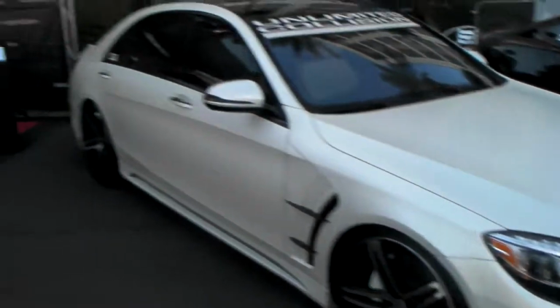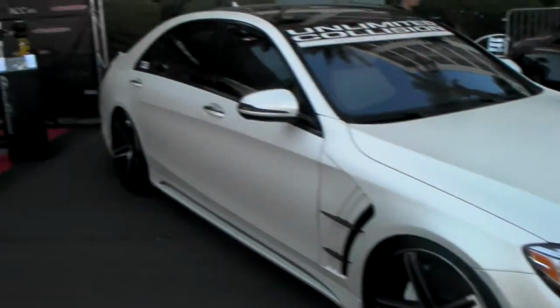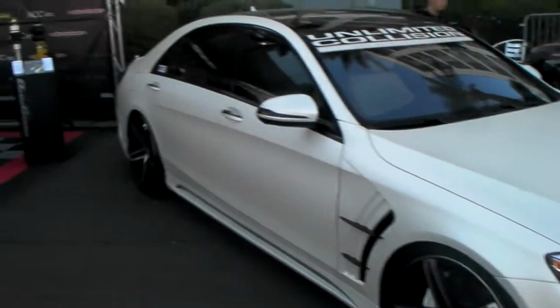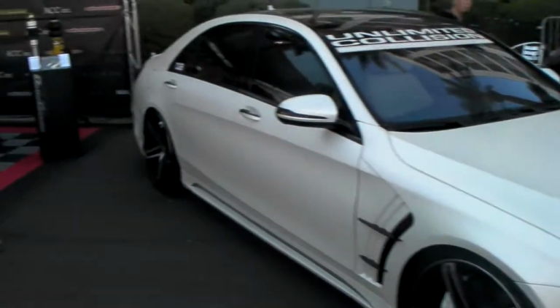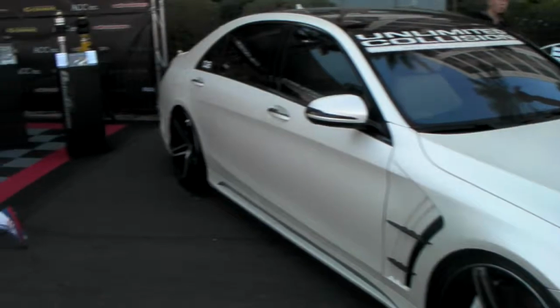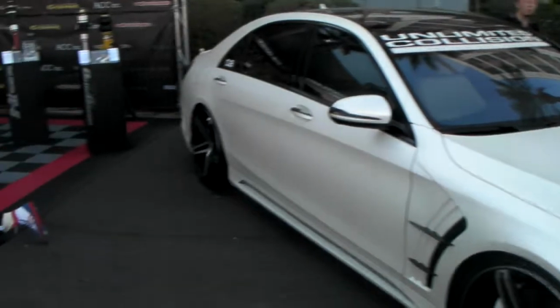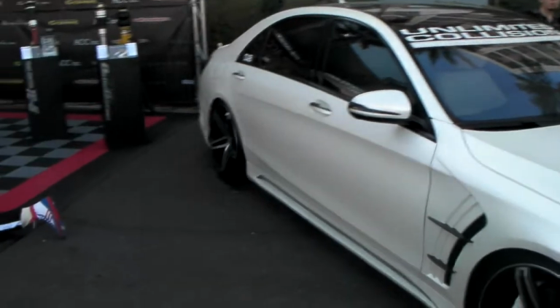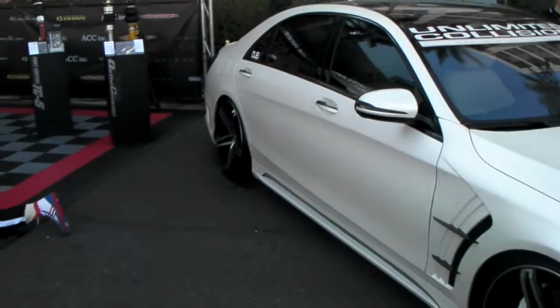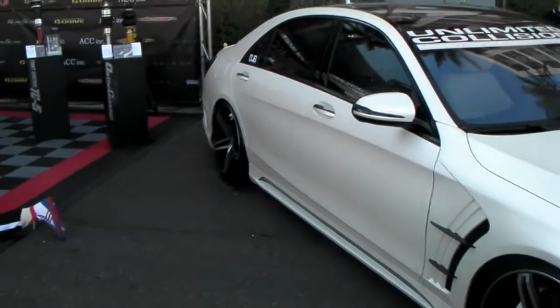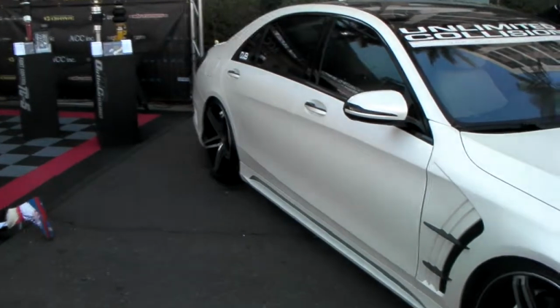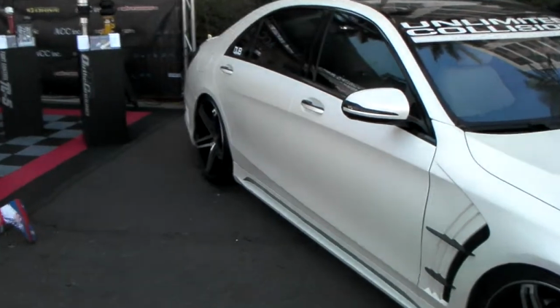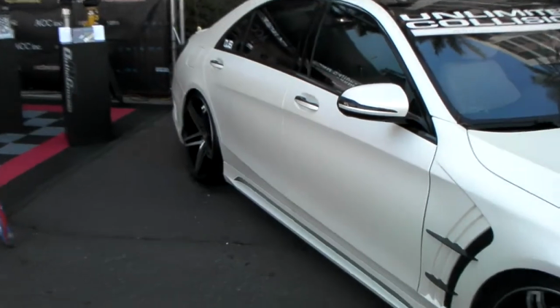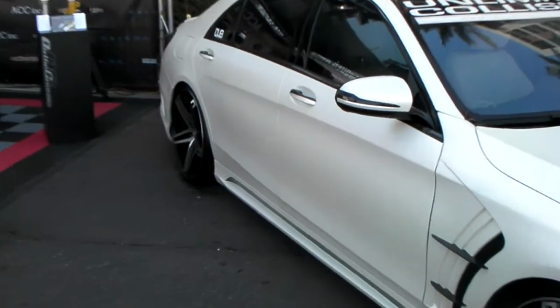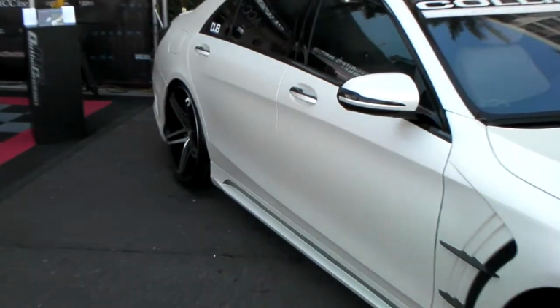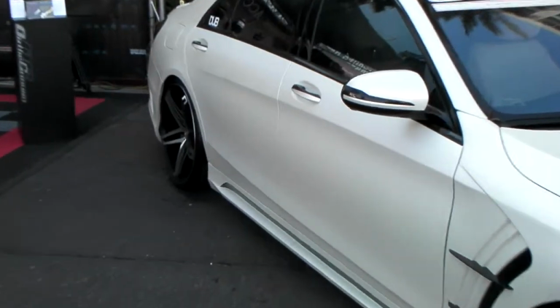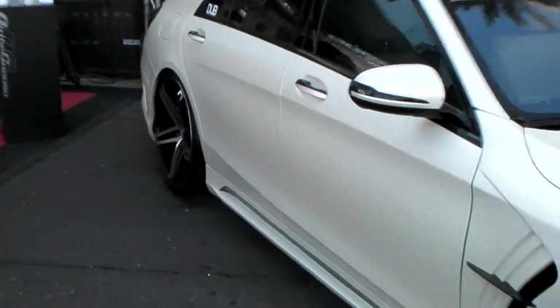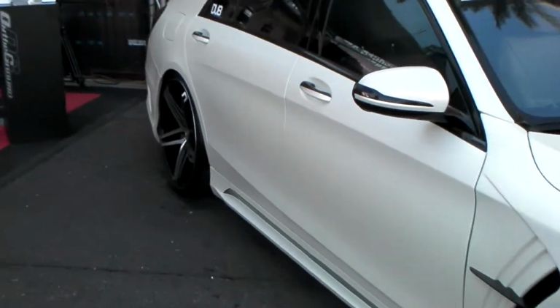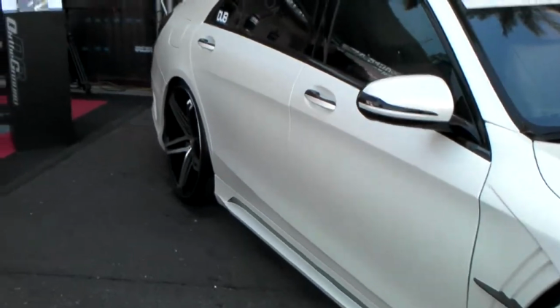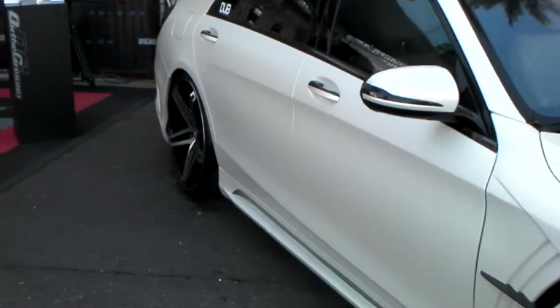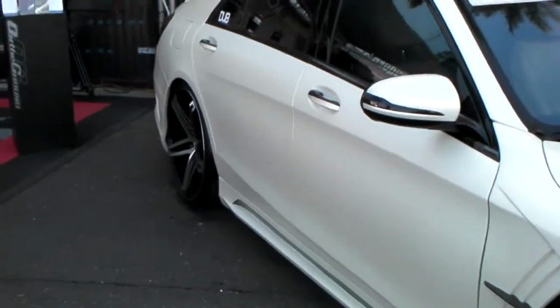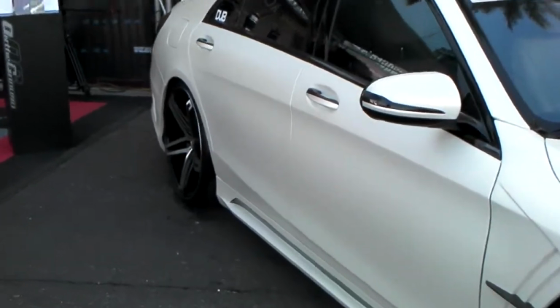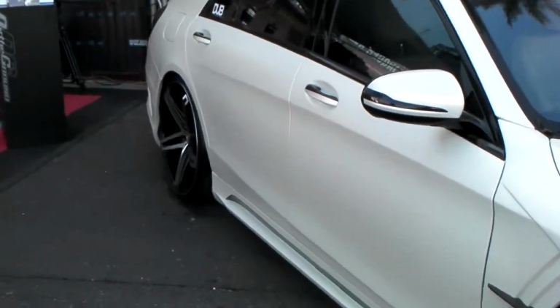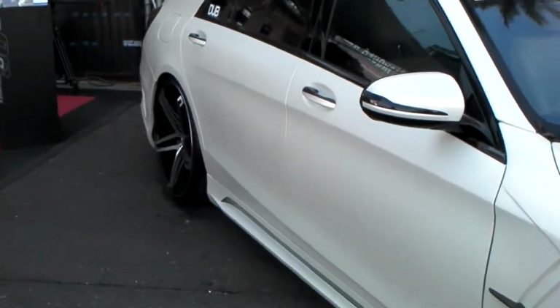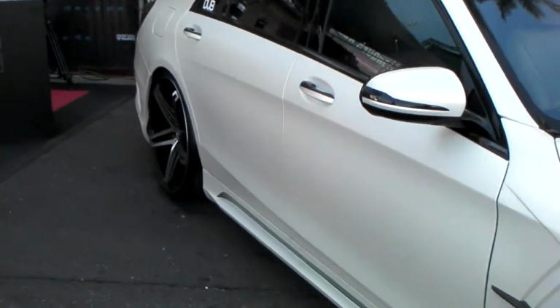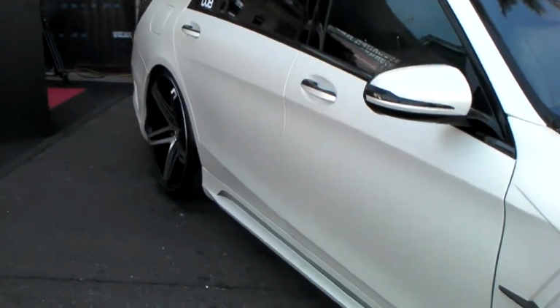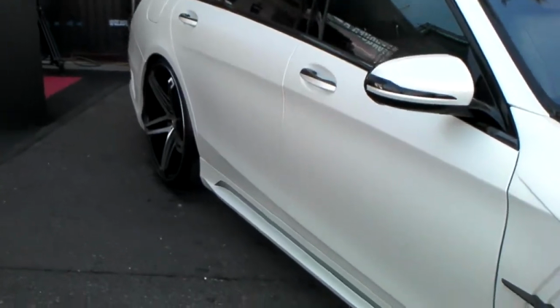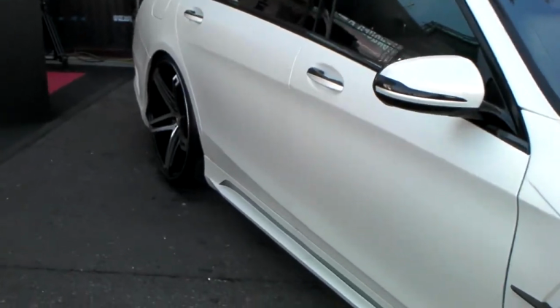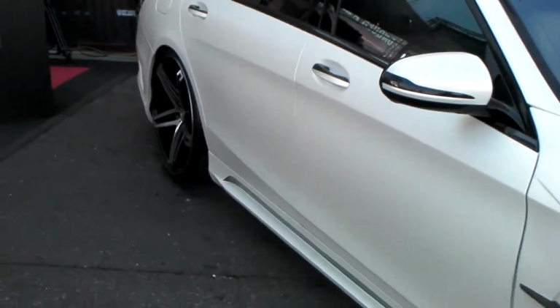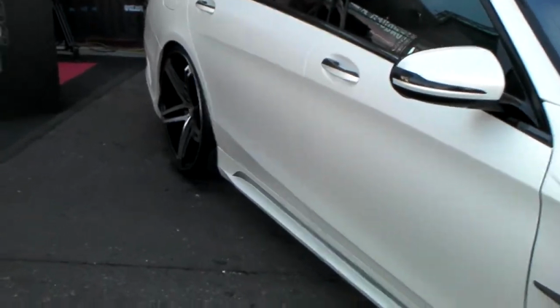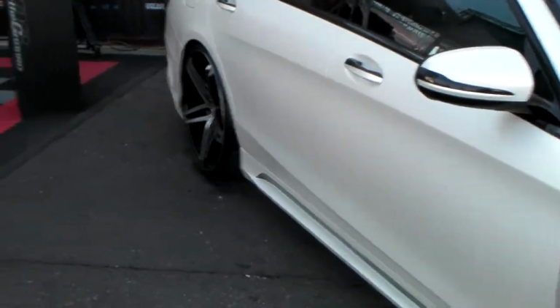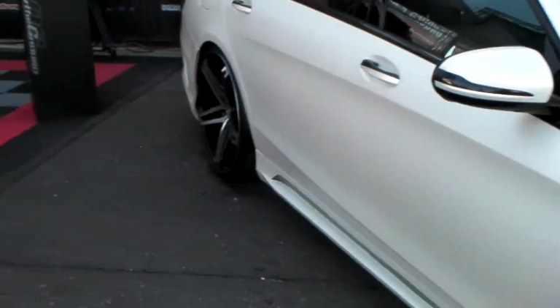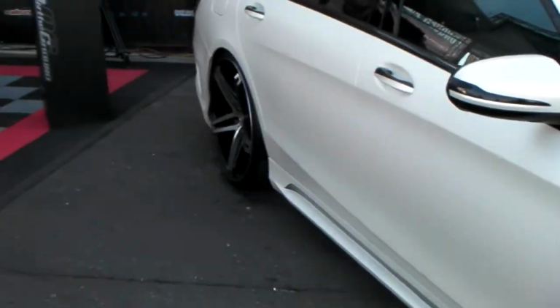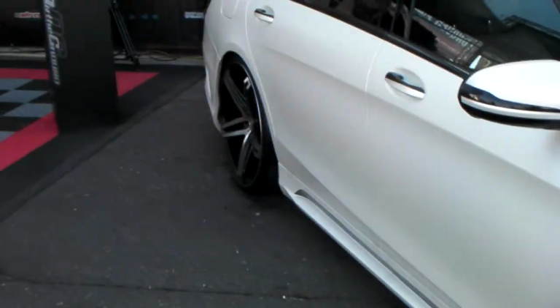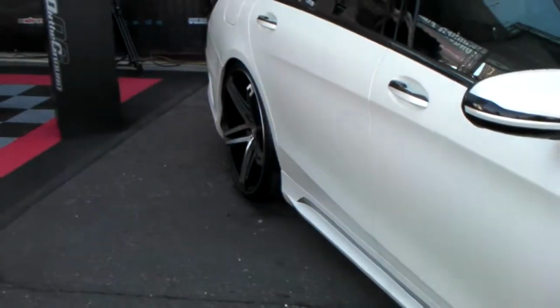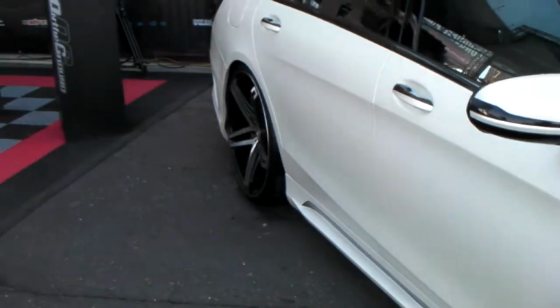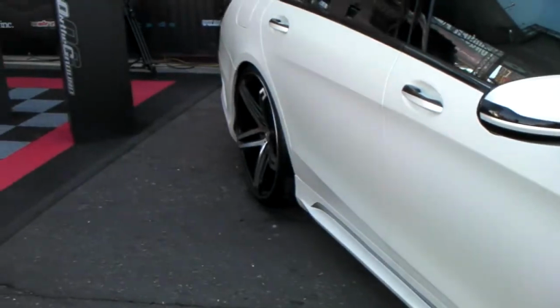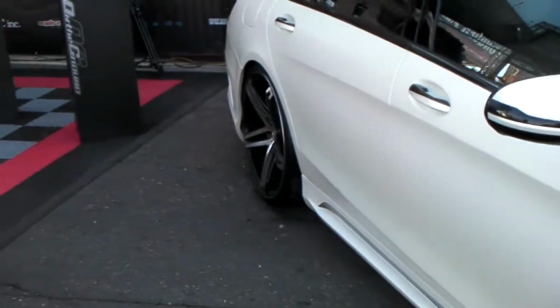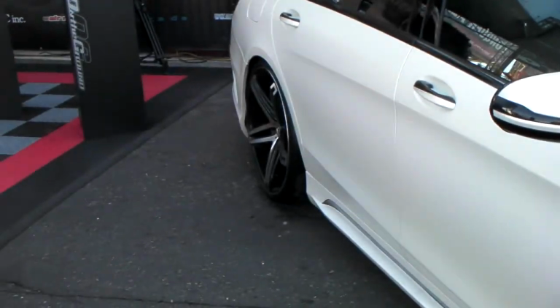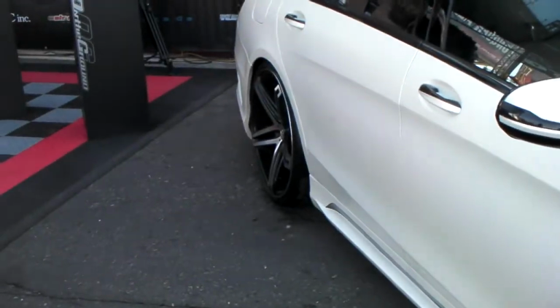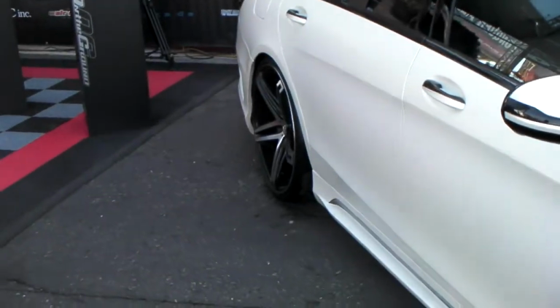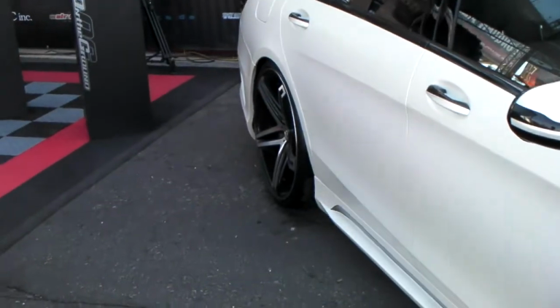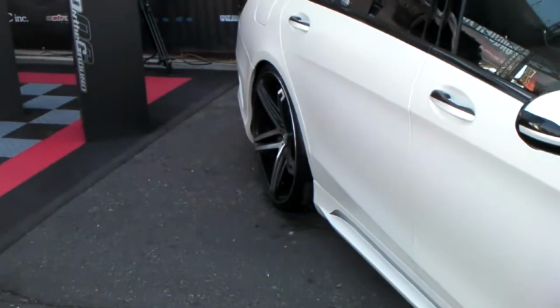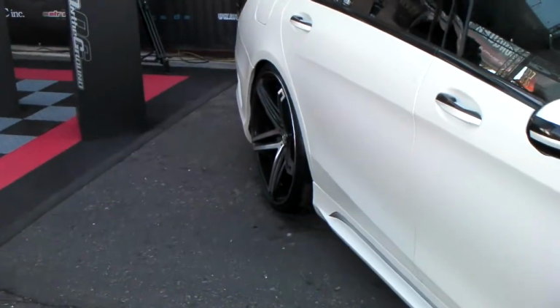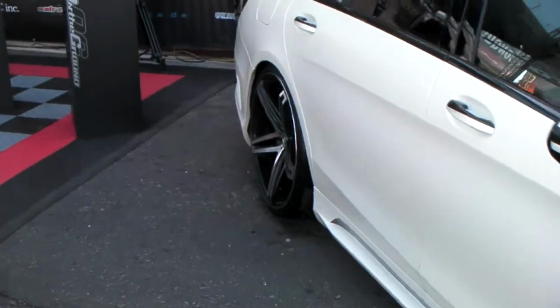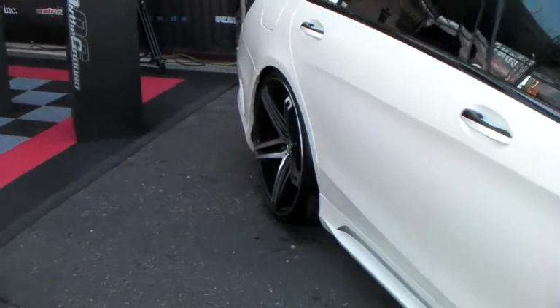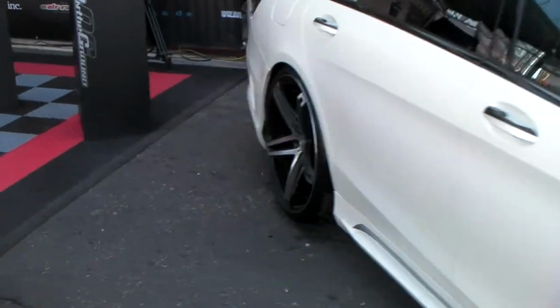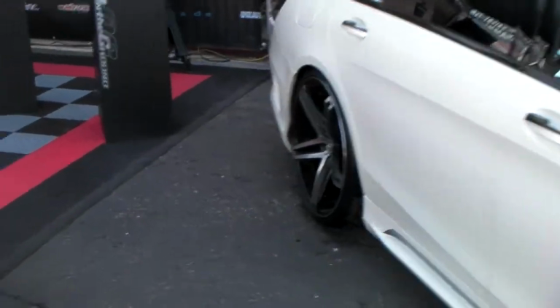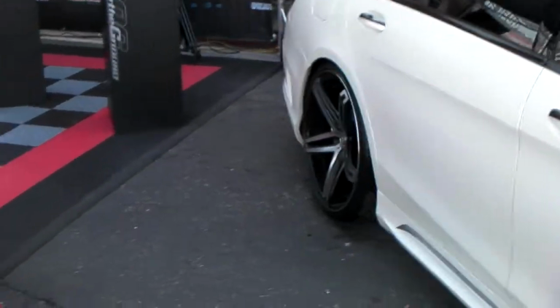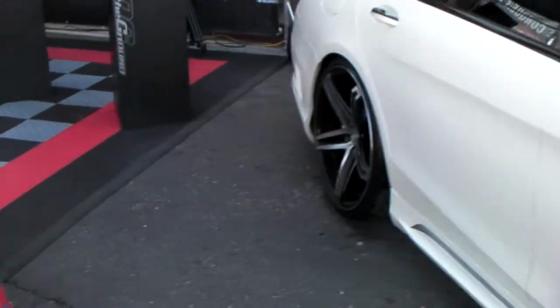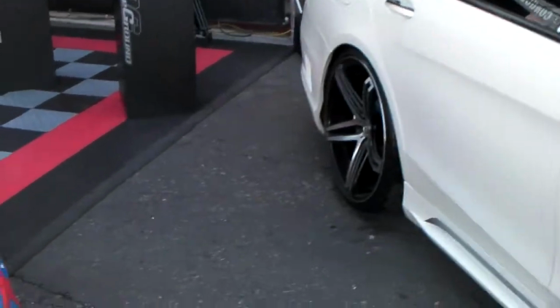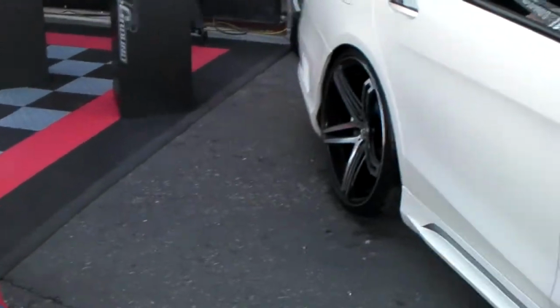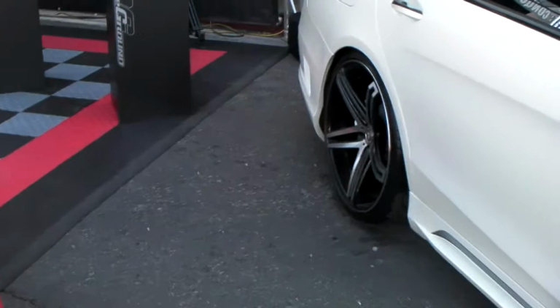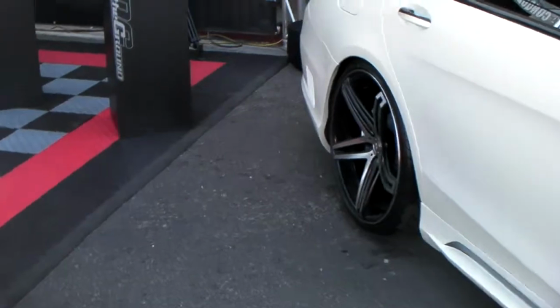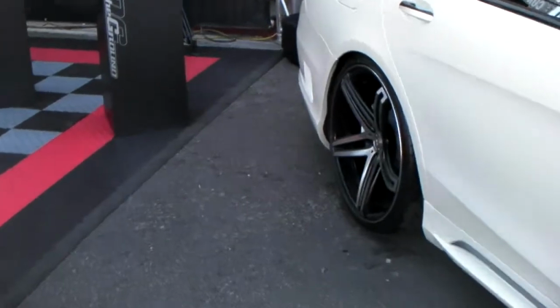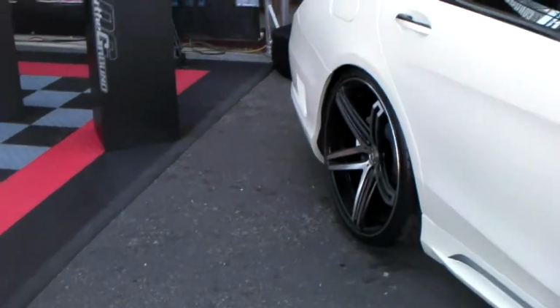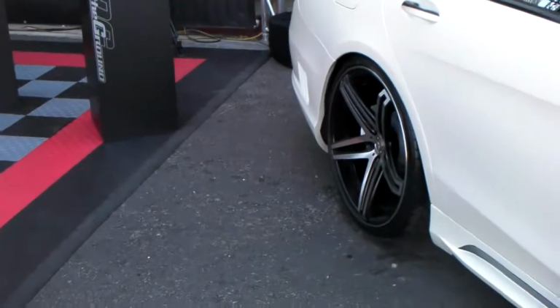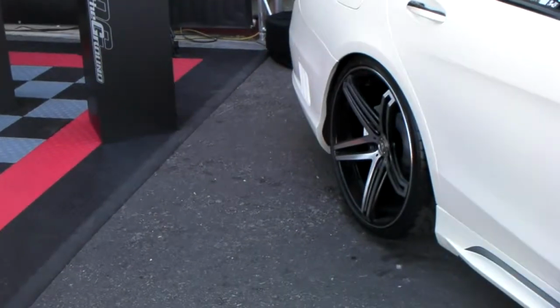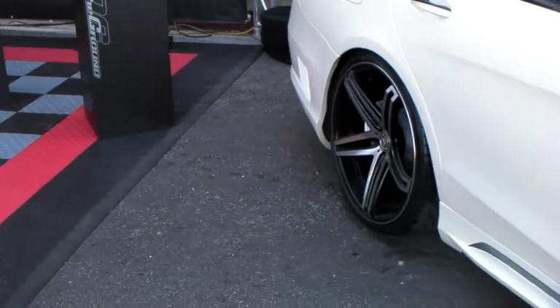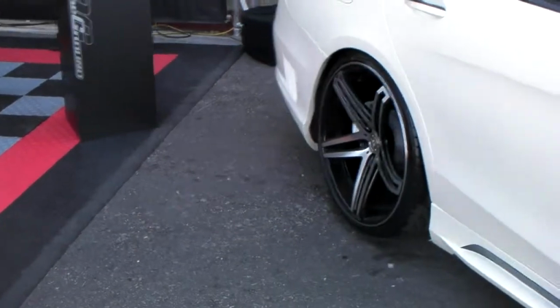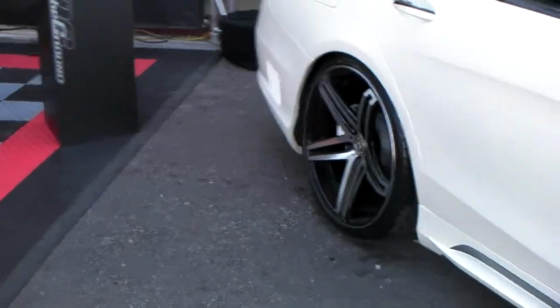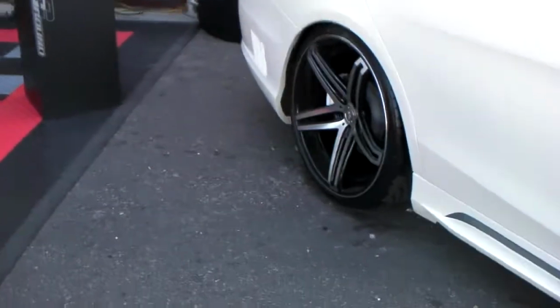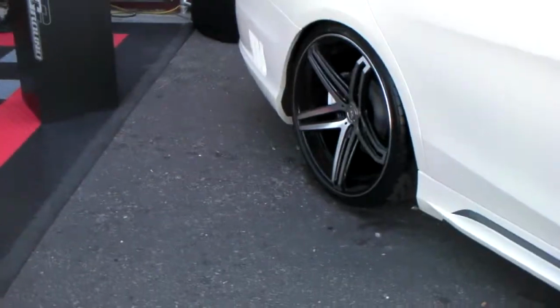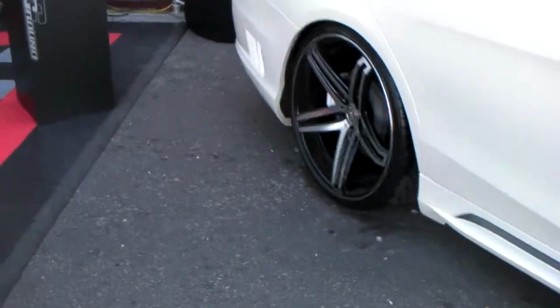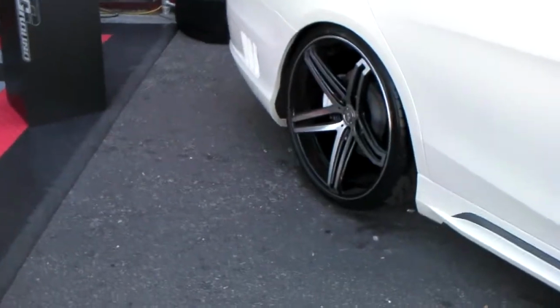And you got the 22 by 10 and a half staggered in the back with a deeper concave, as you can see. Great looking wheel, beautiful vehicle.